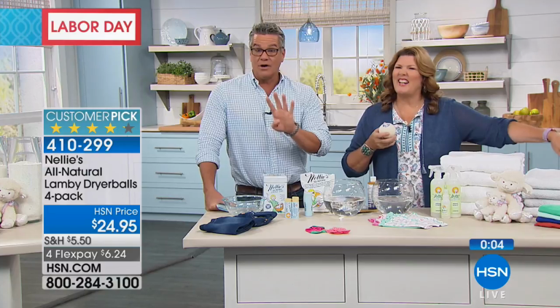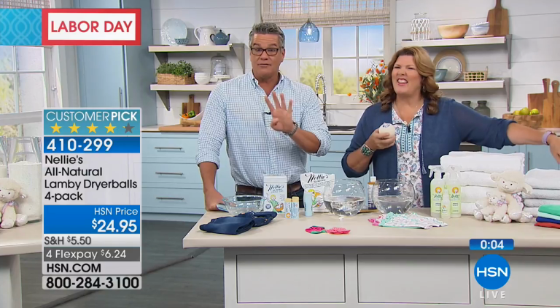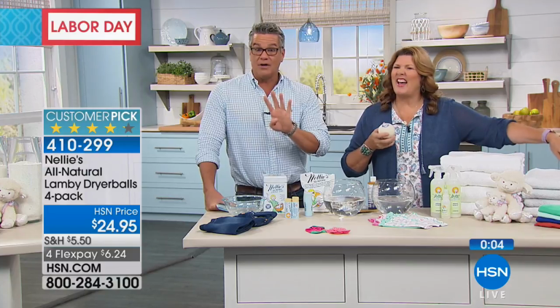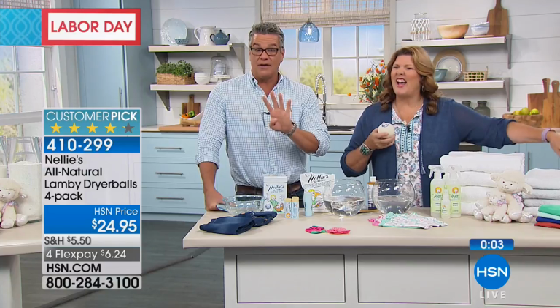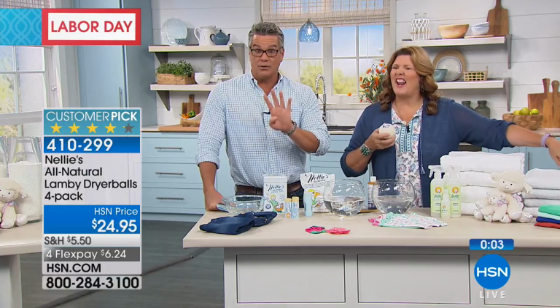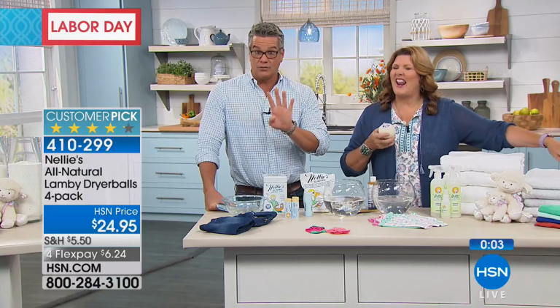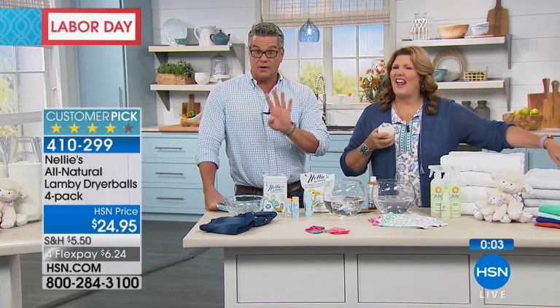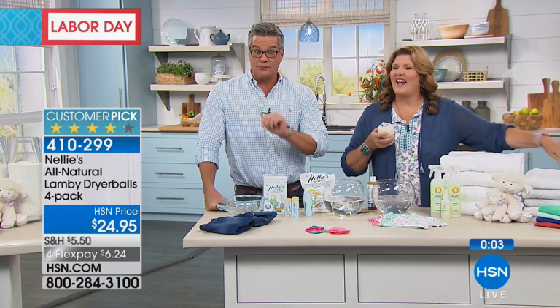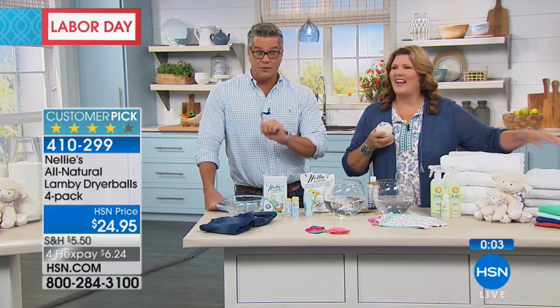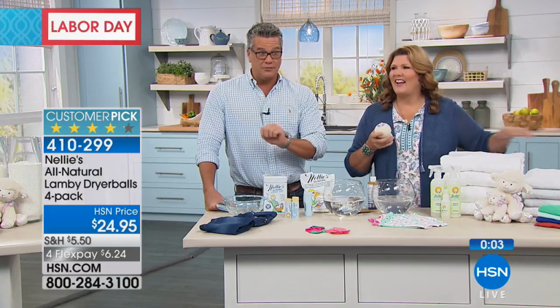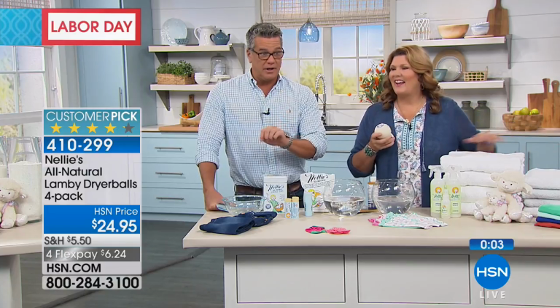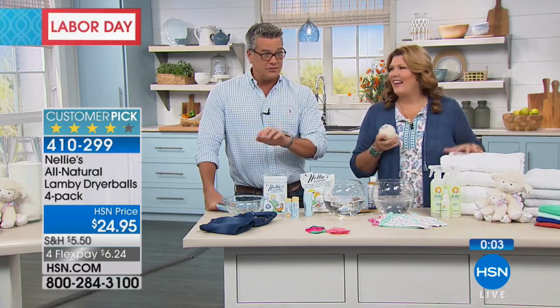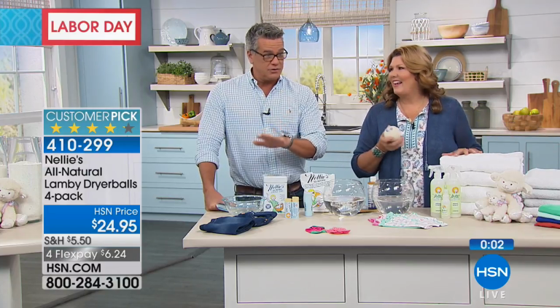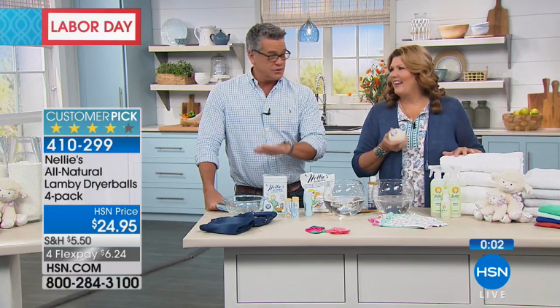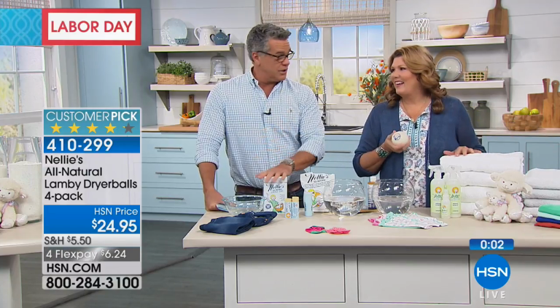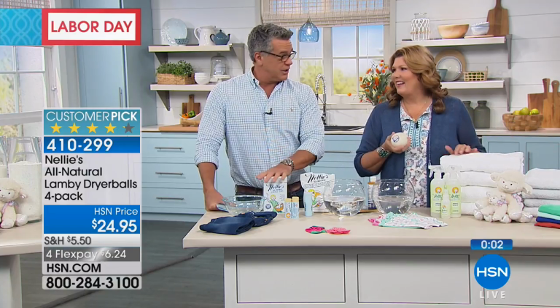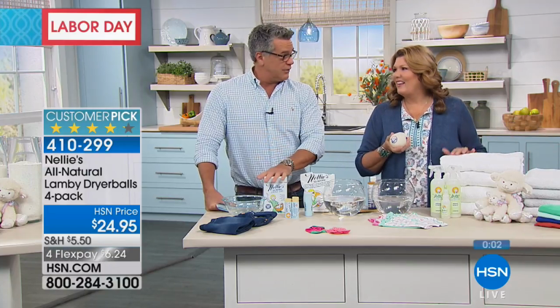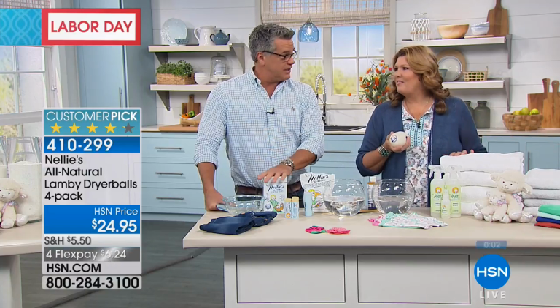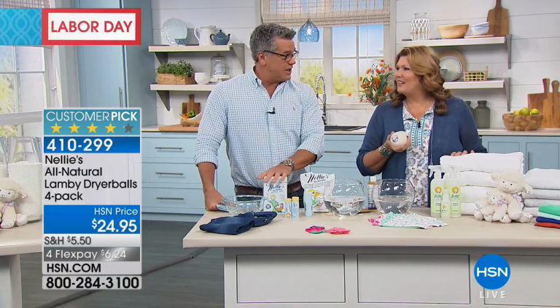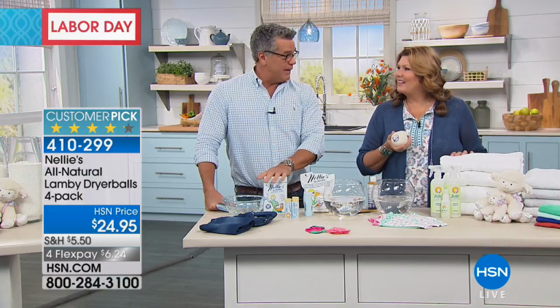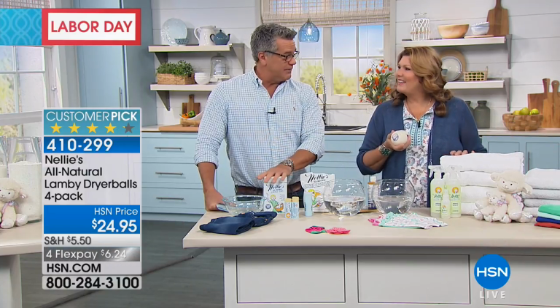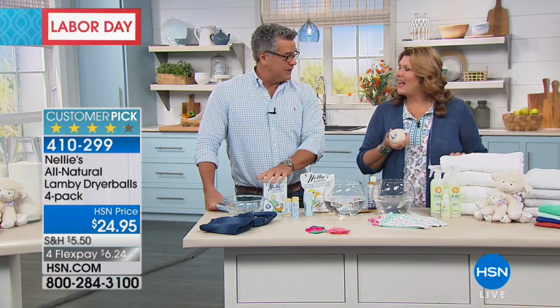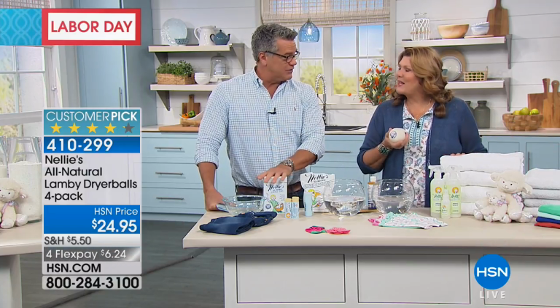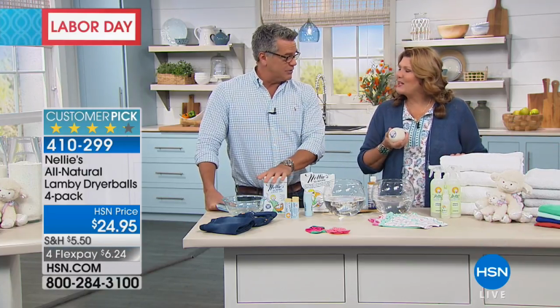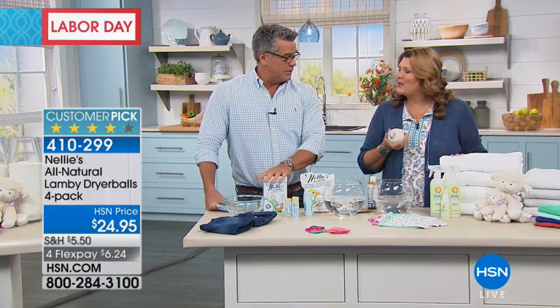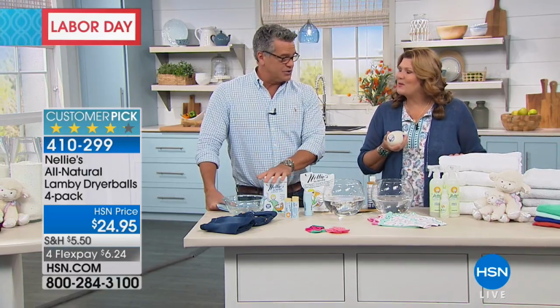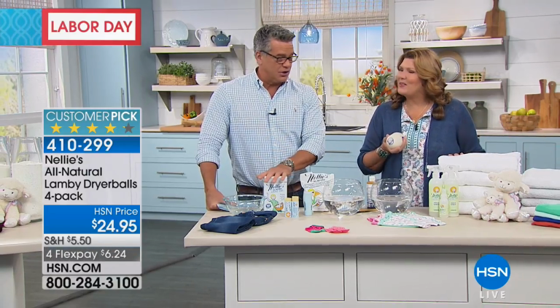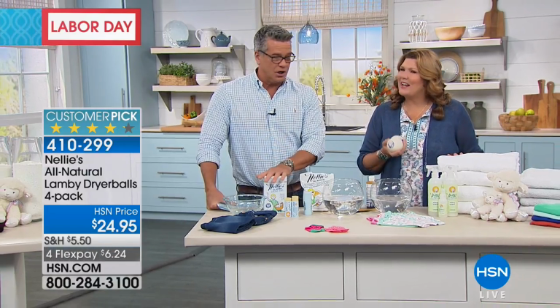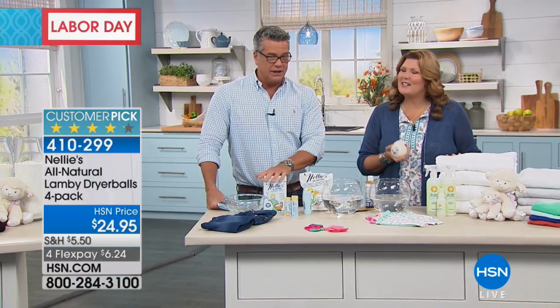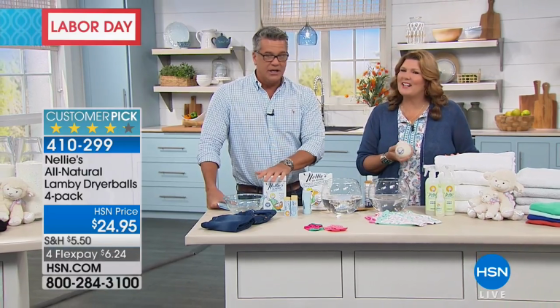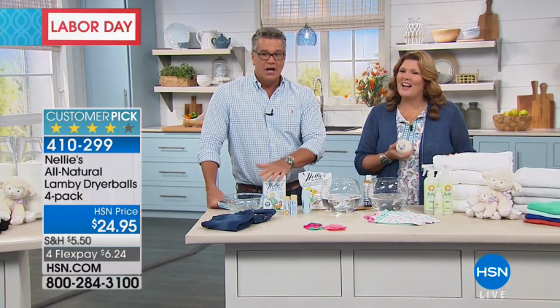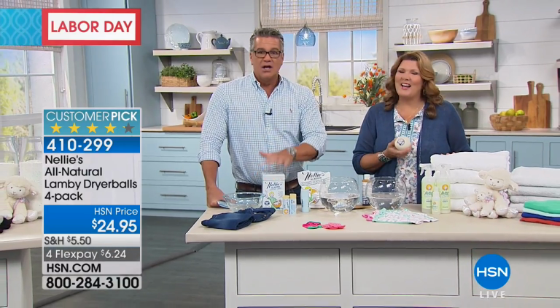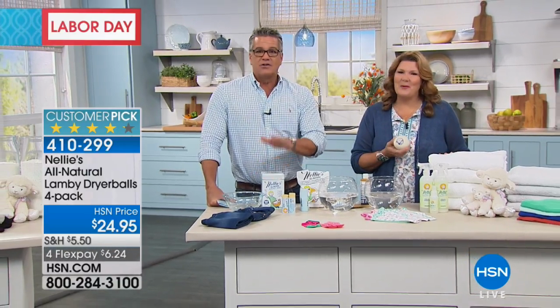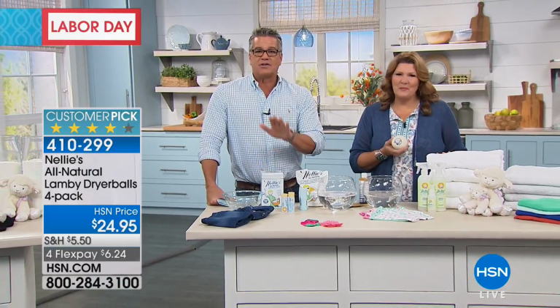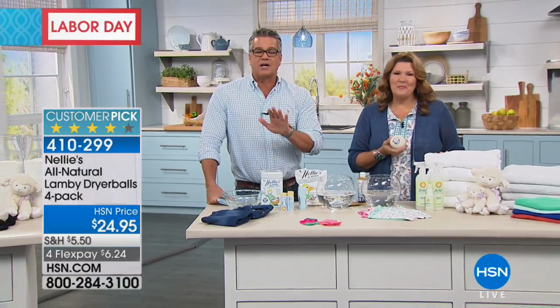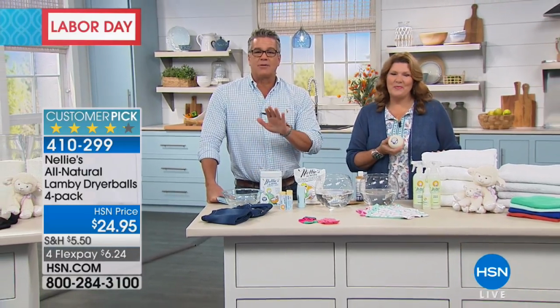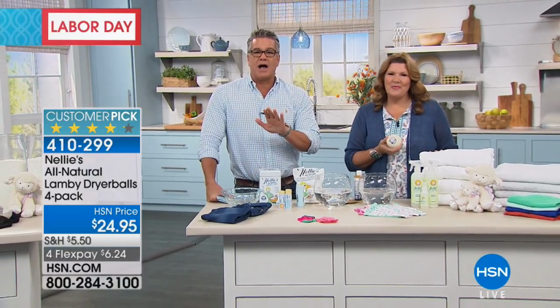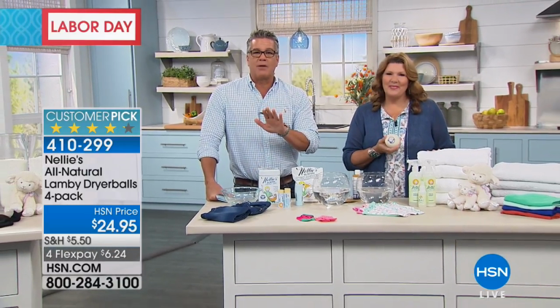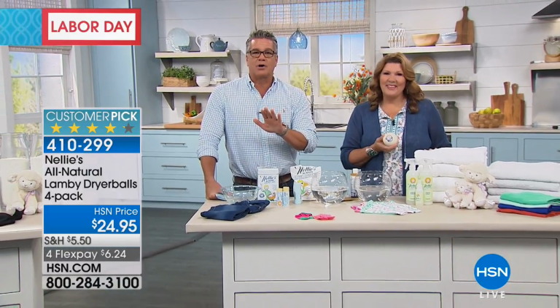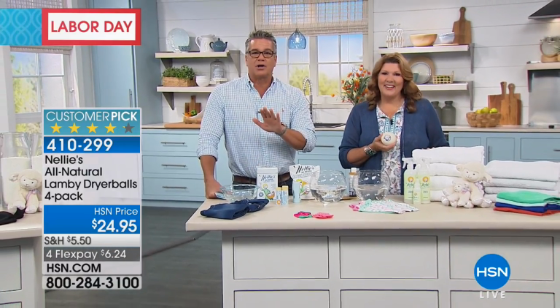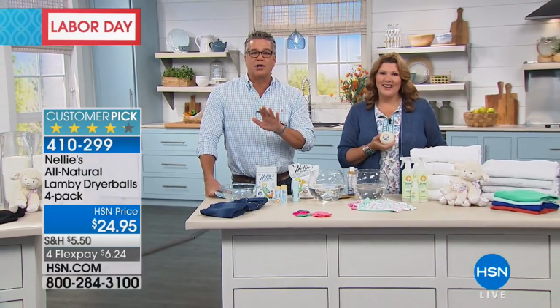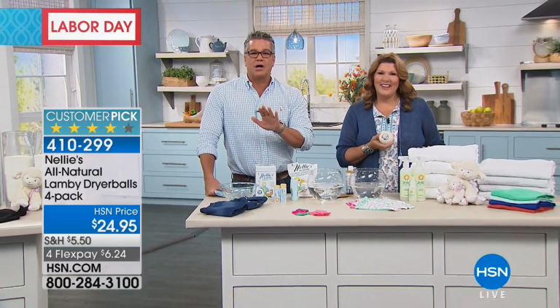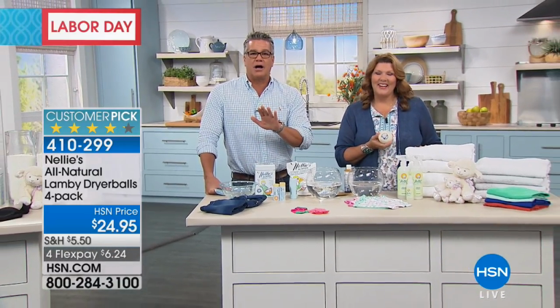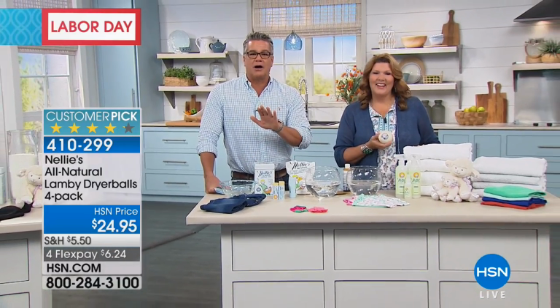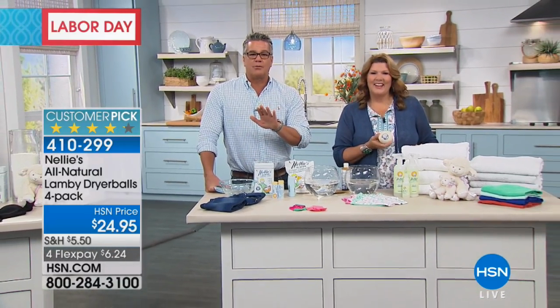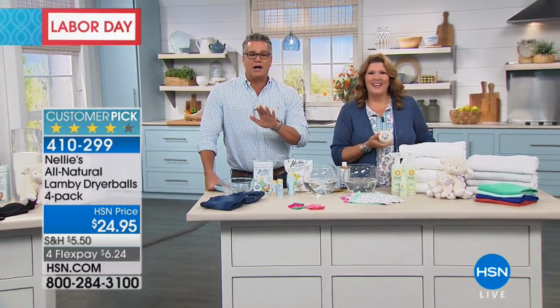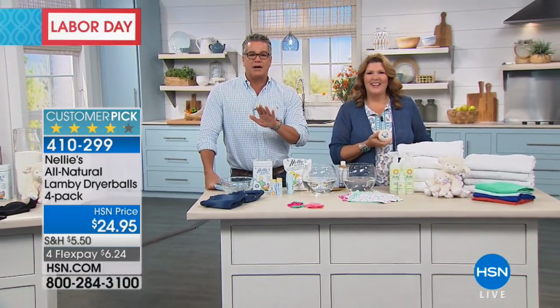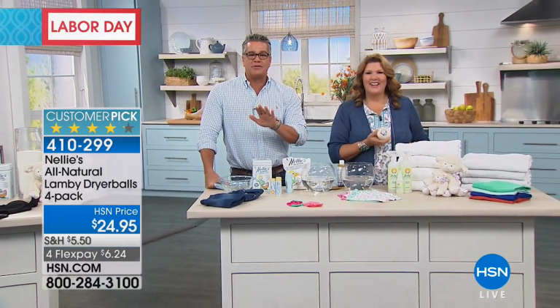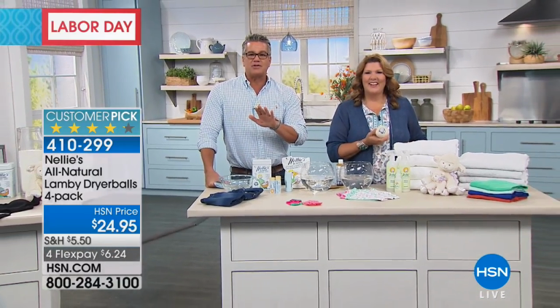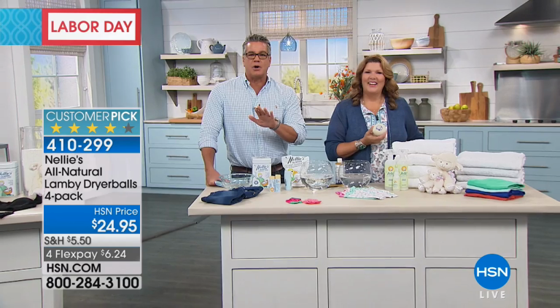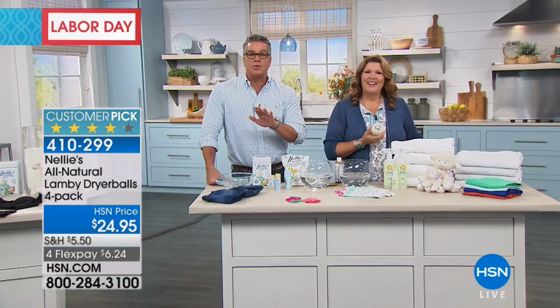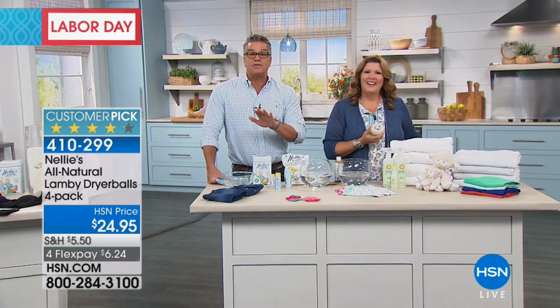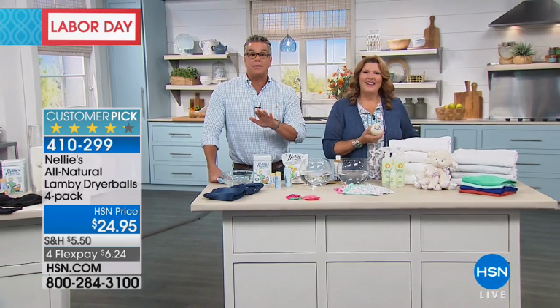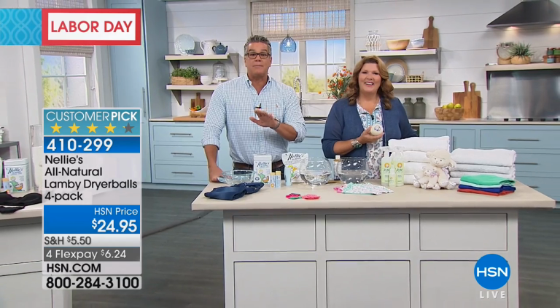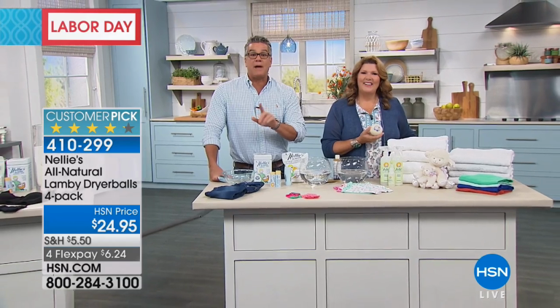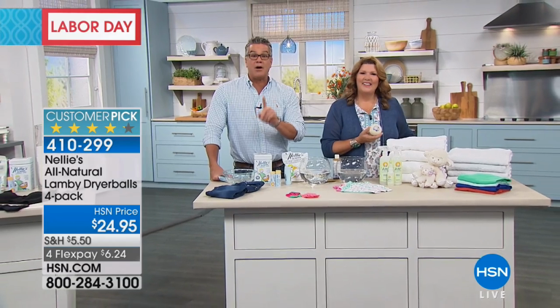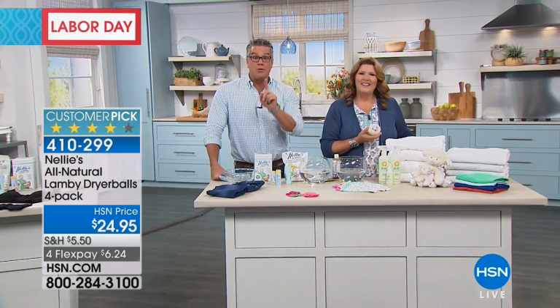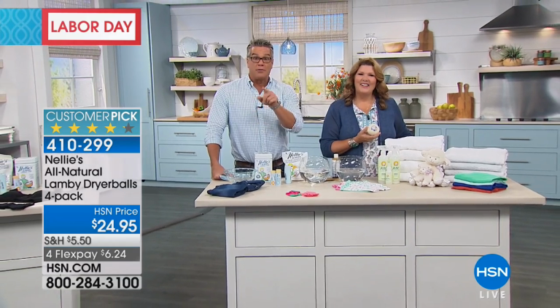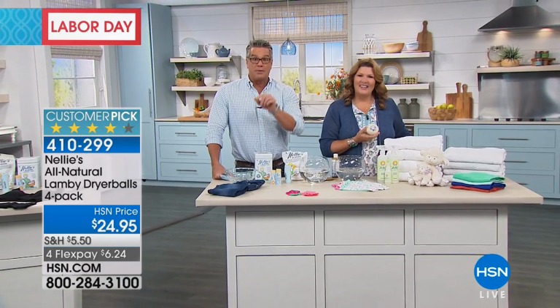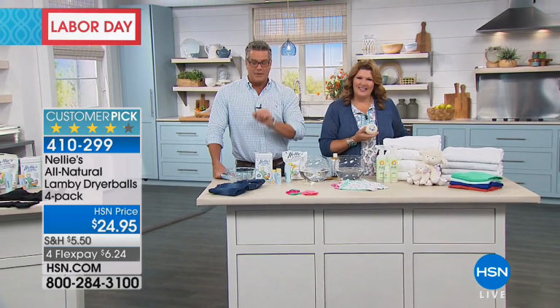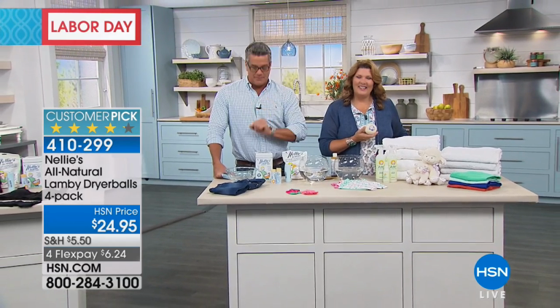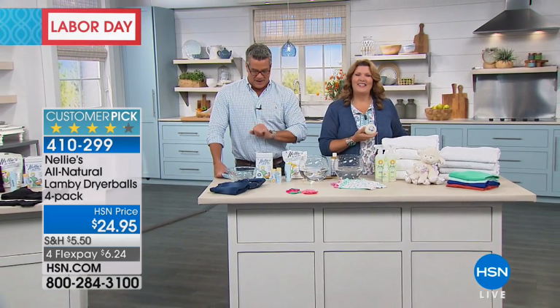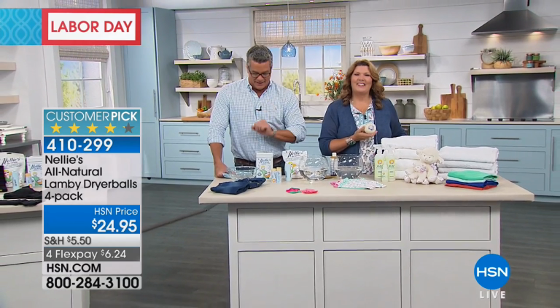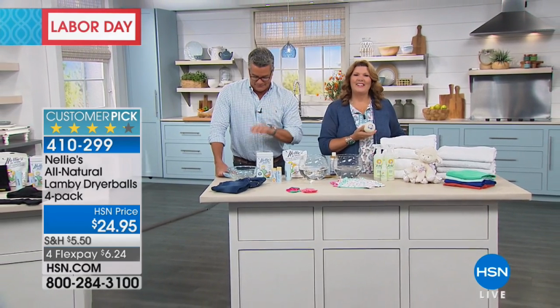Those dryer balls are on Four Flex too. Terry, great job. Thanks so much, darling. Stick around — we're going to round out the show with something by Hoover. Be right back.